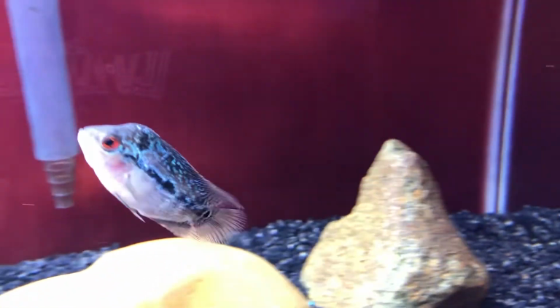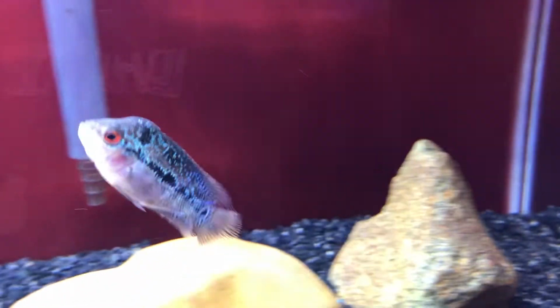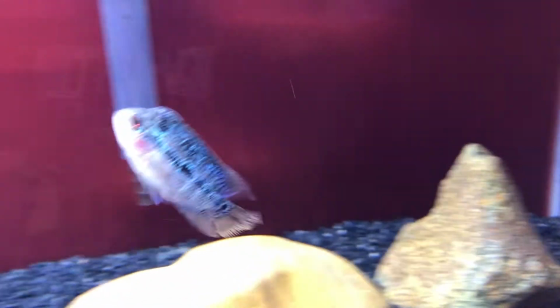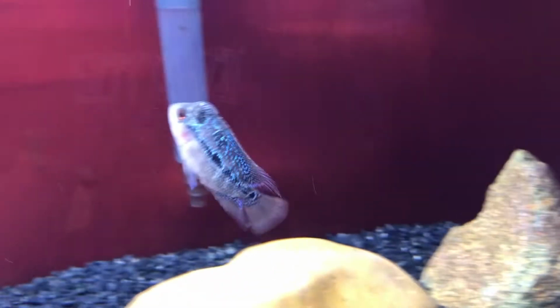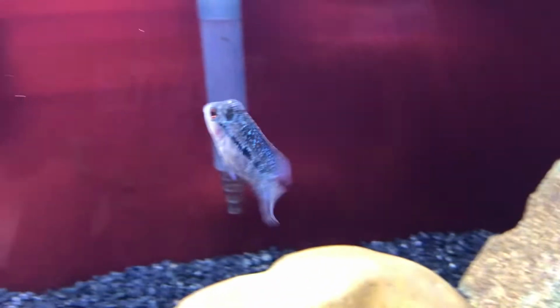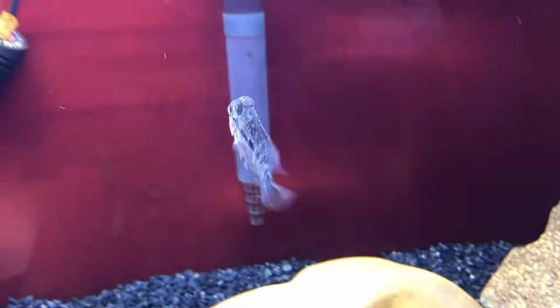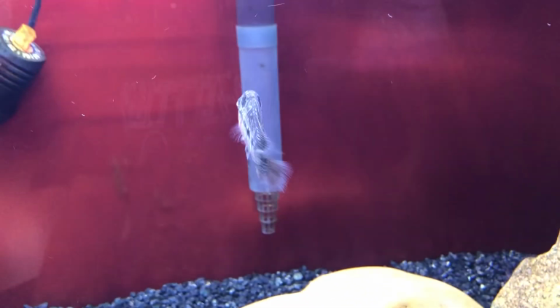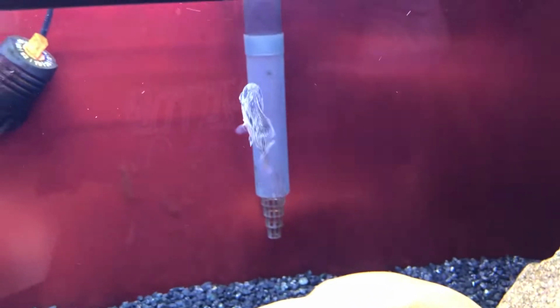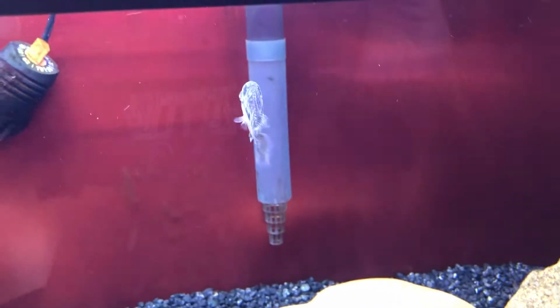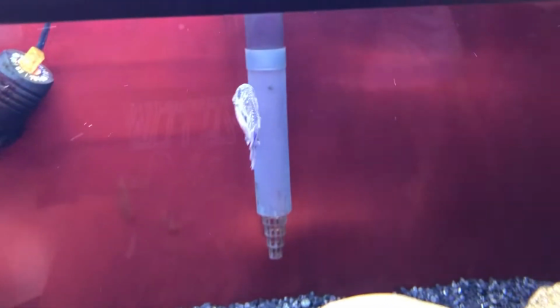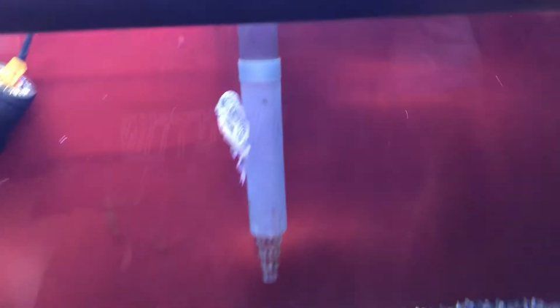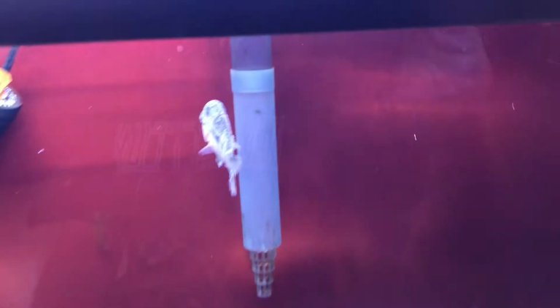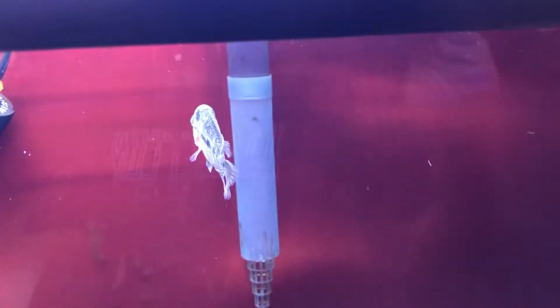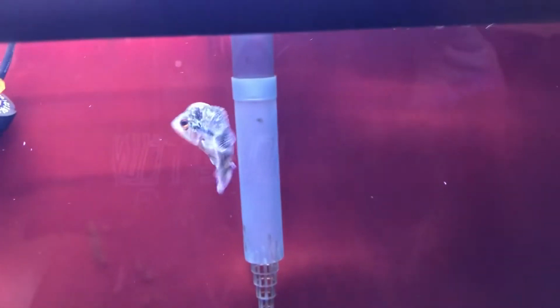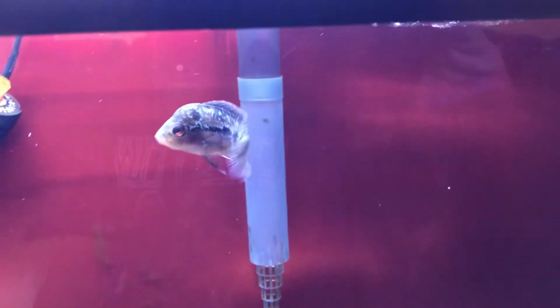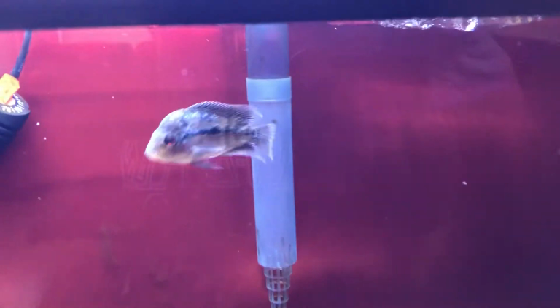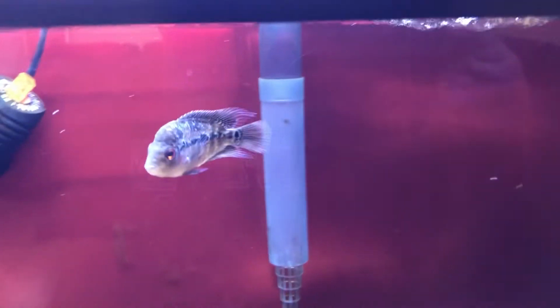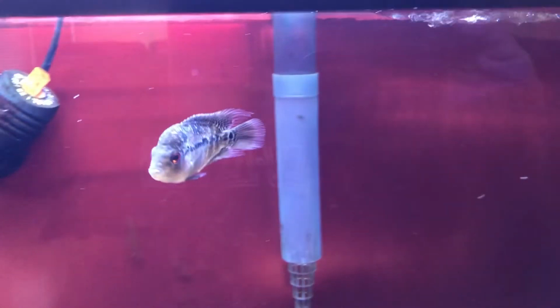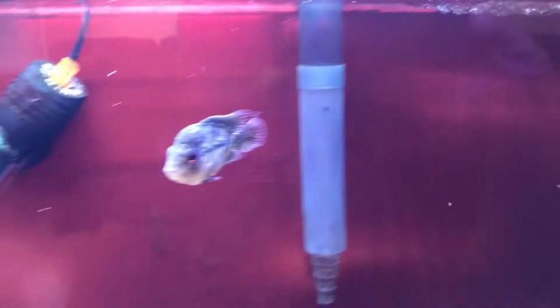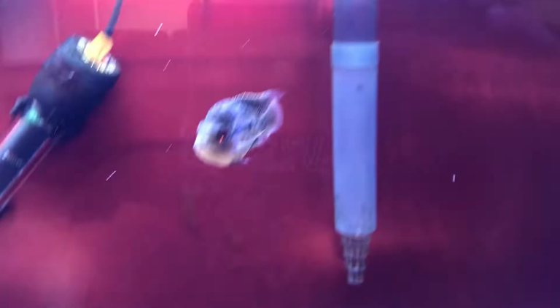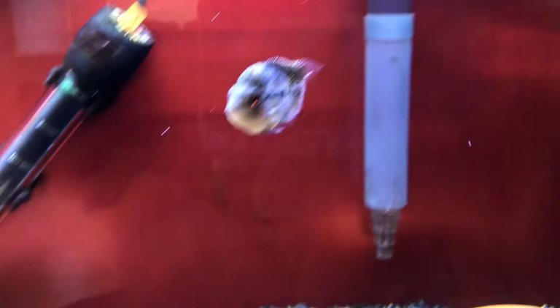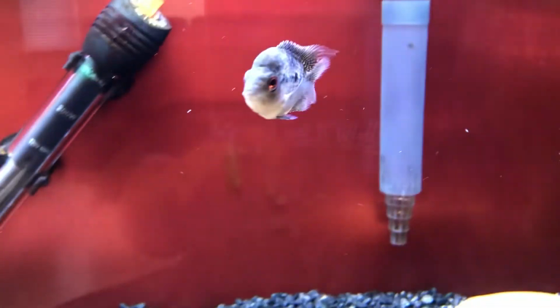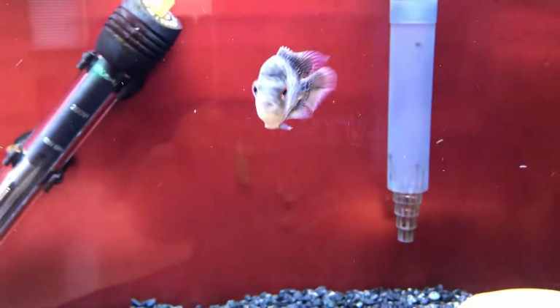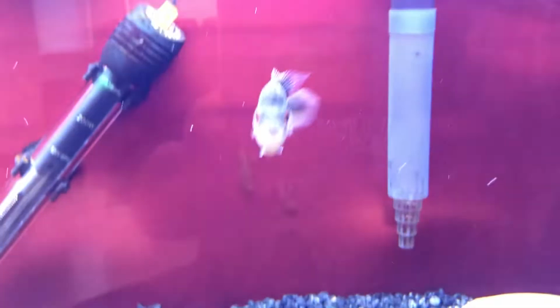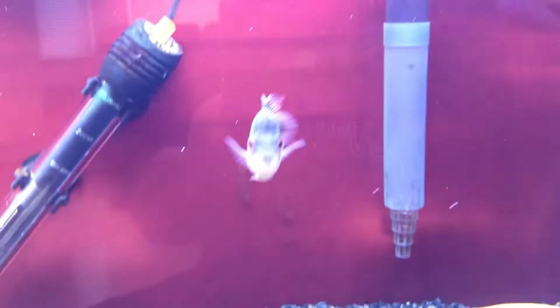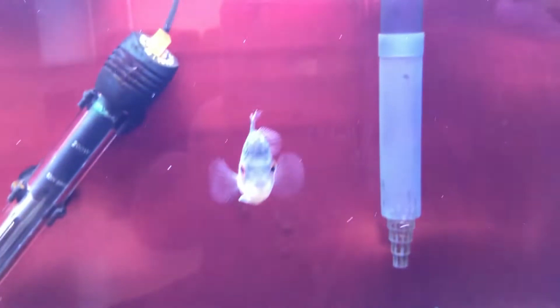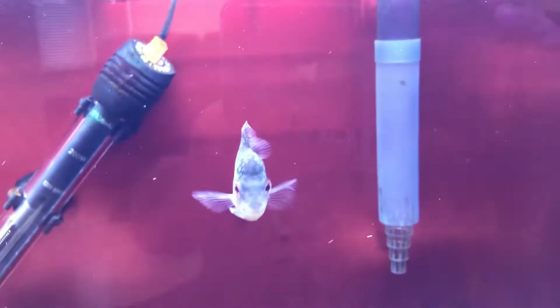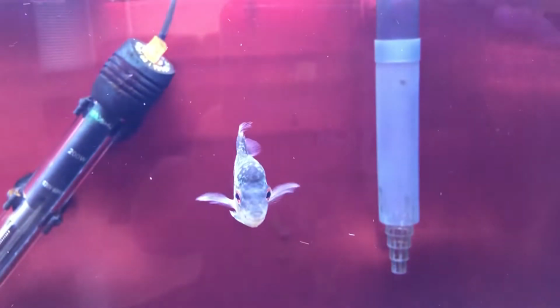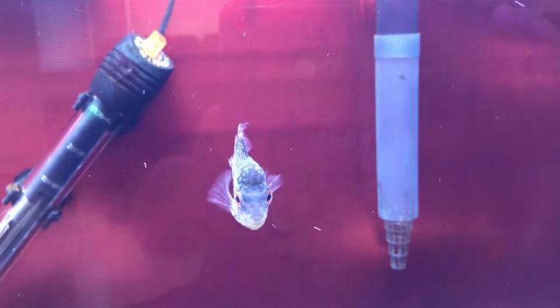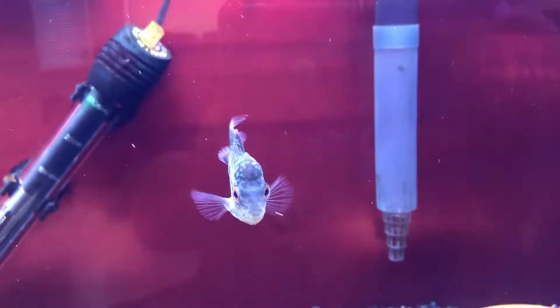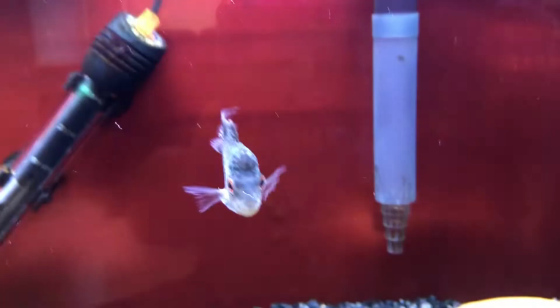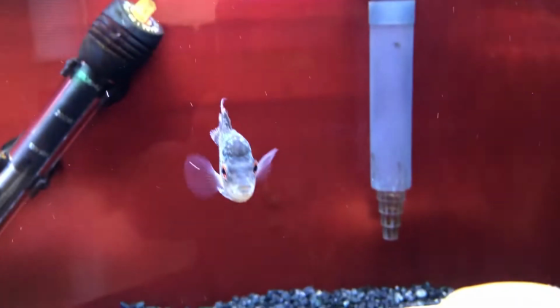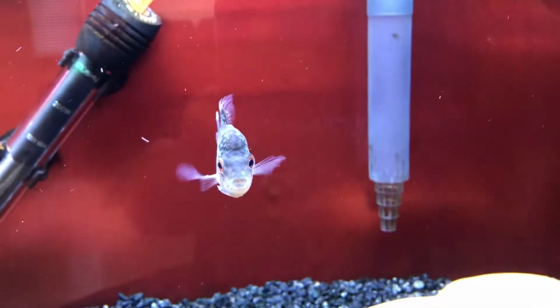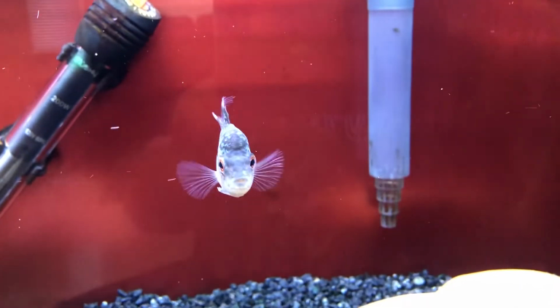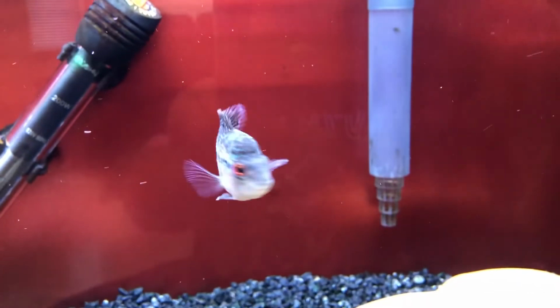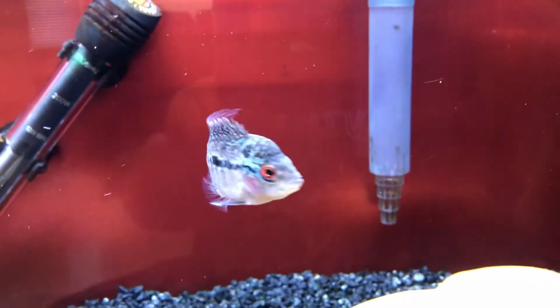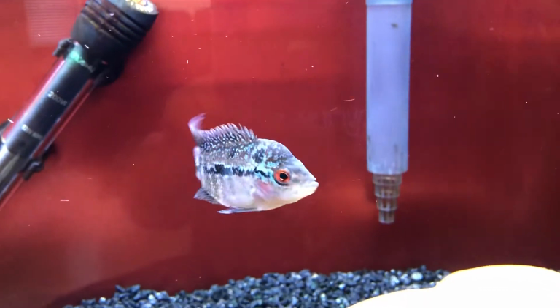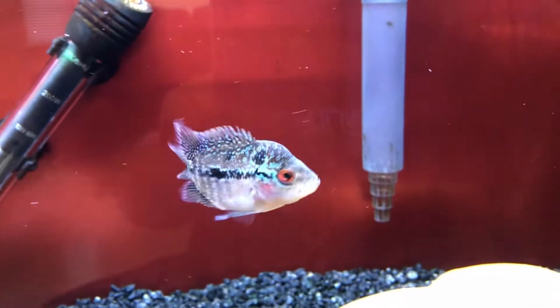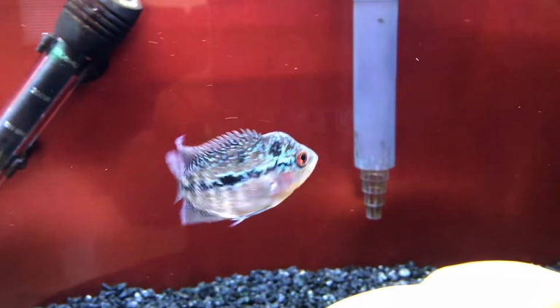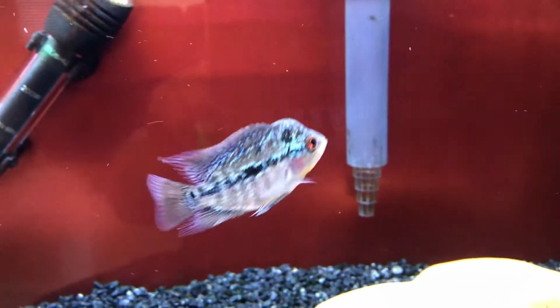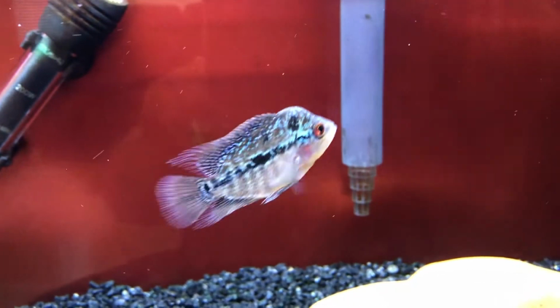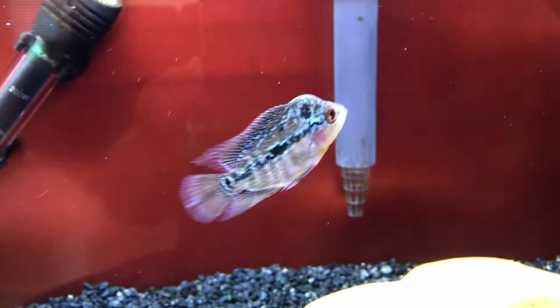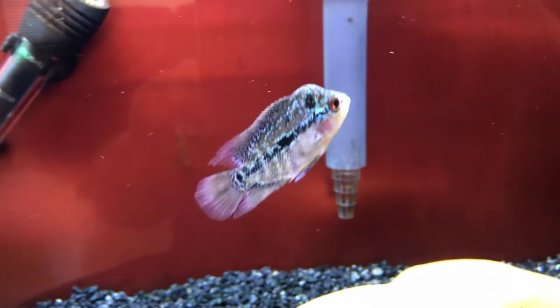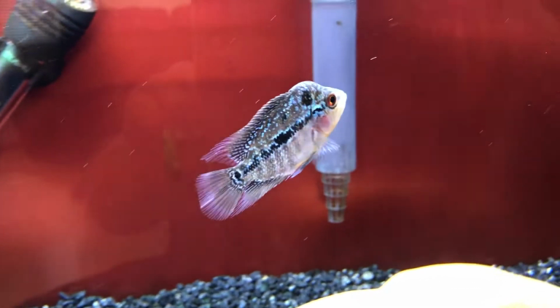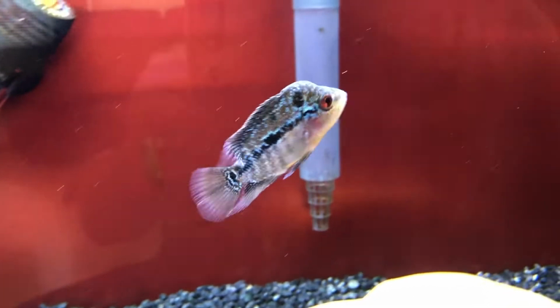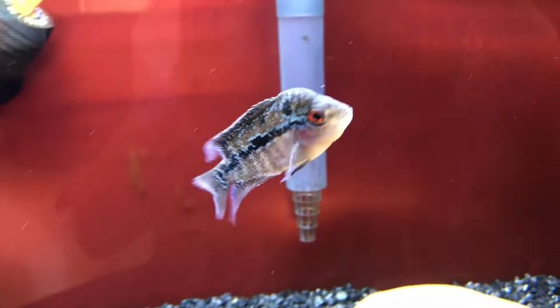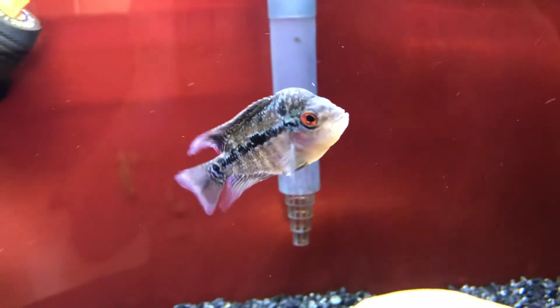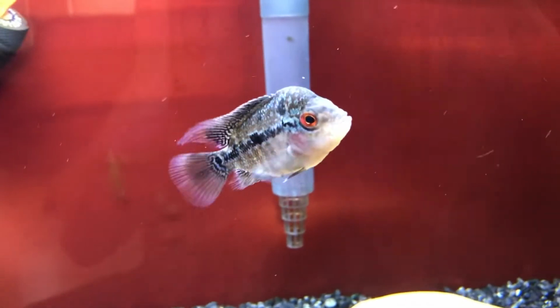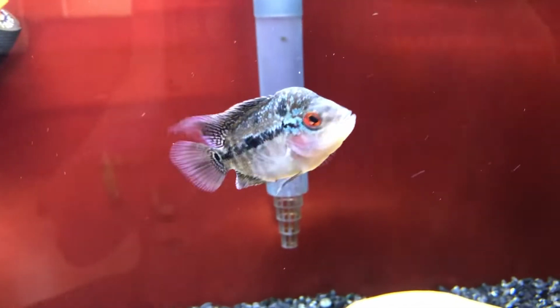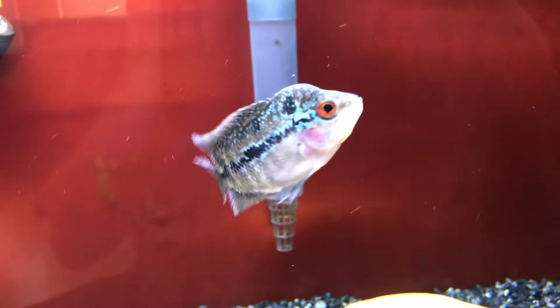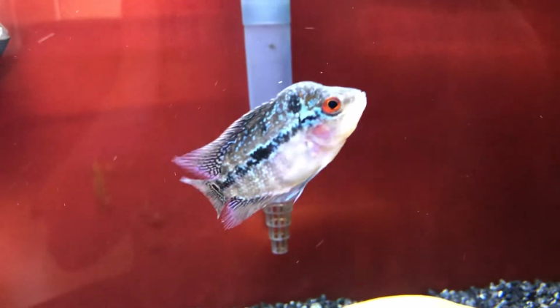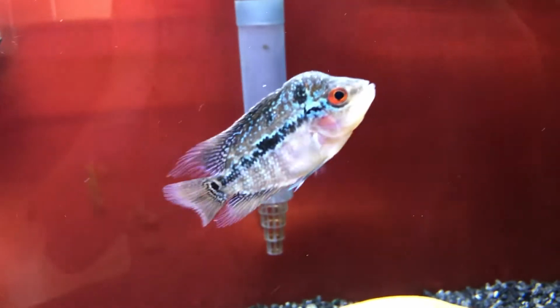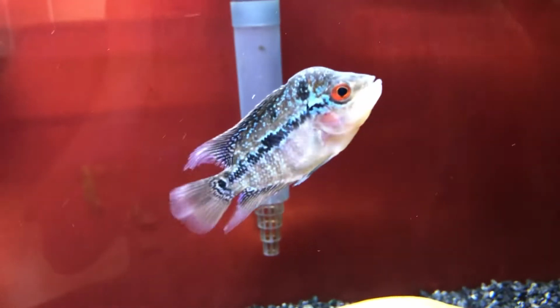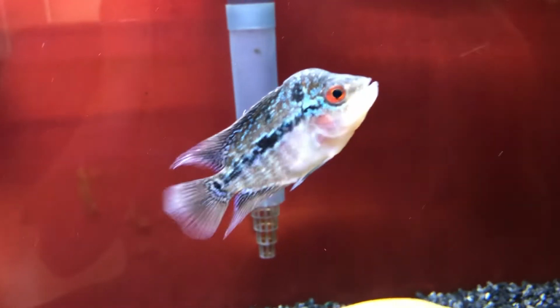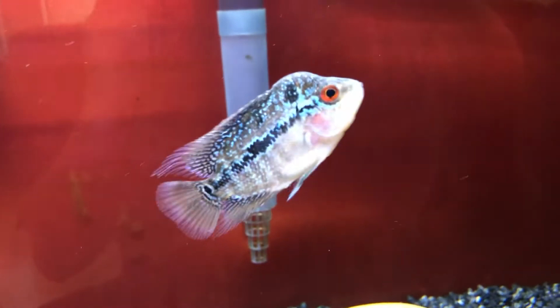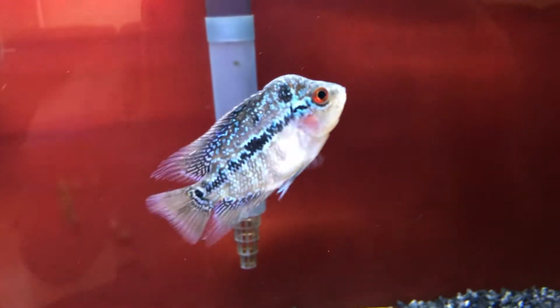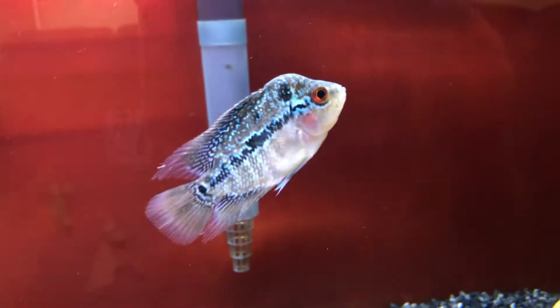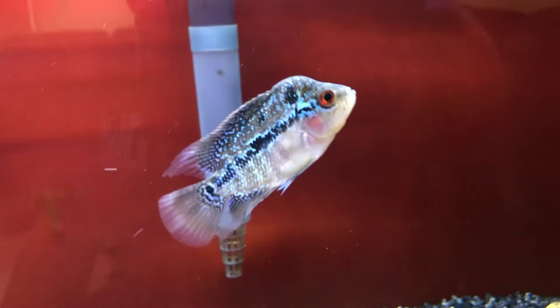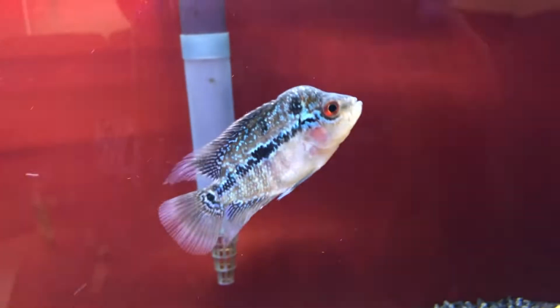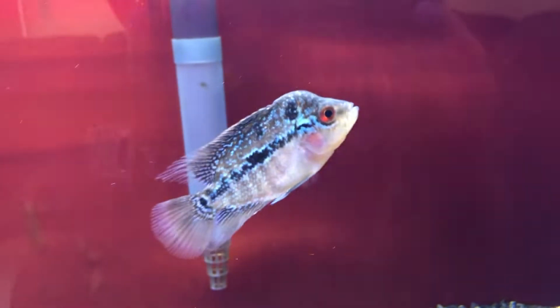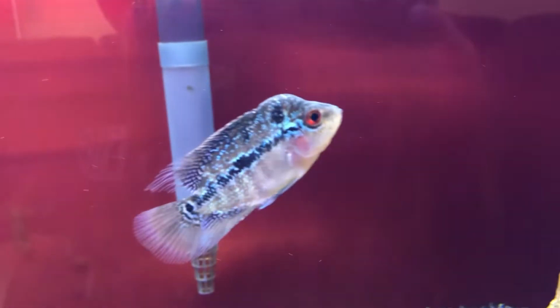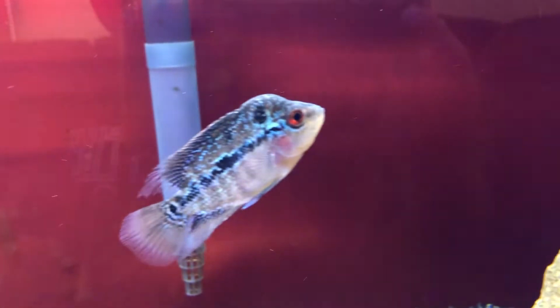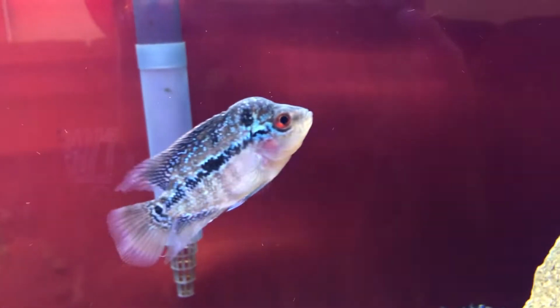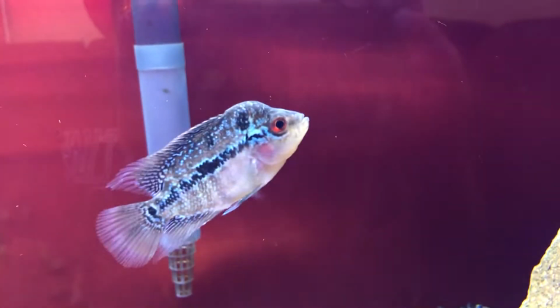Yeah, Floki is still alive, still kicking, still growing. Starting to like this guy — he's gonna be really pretty.